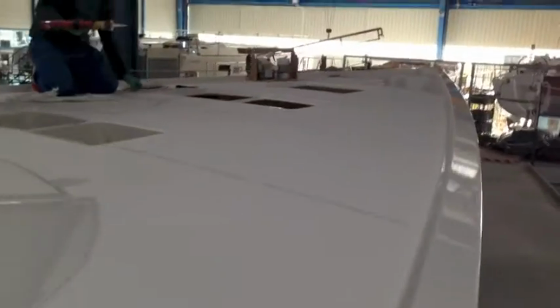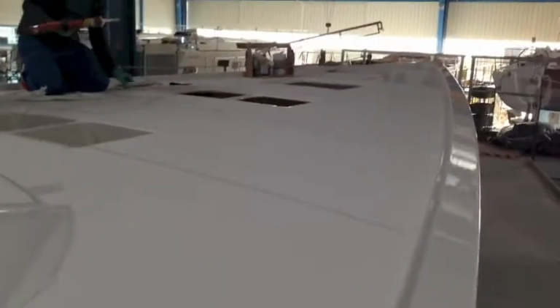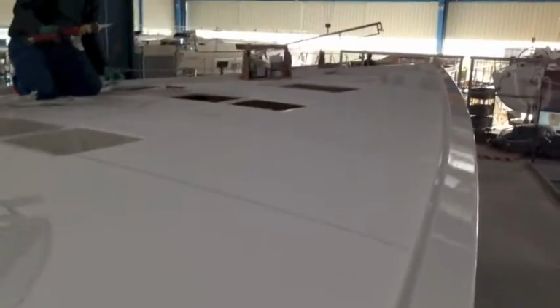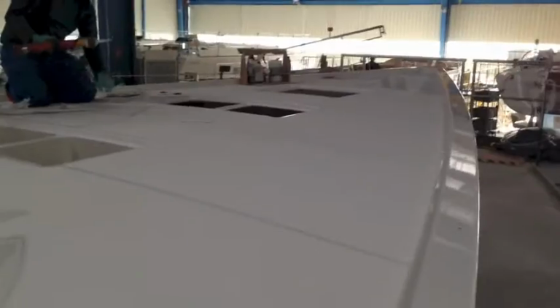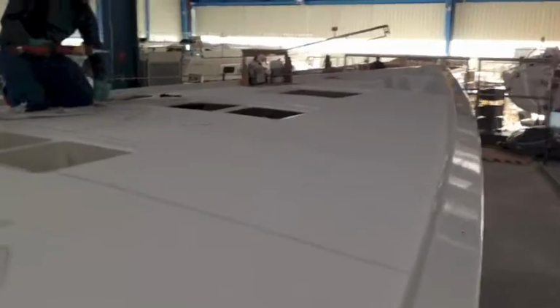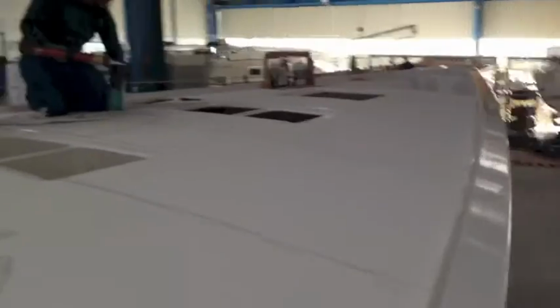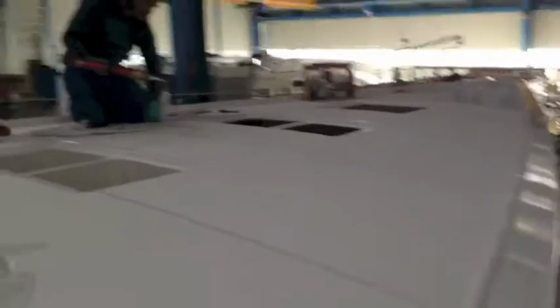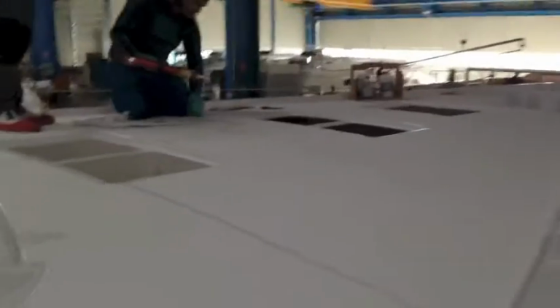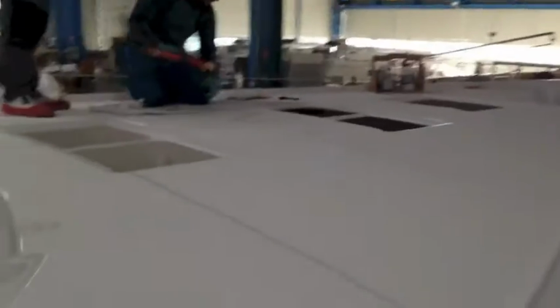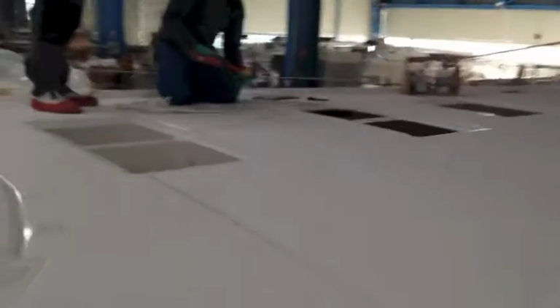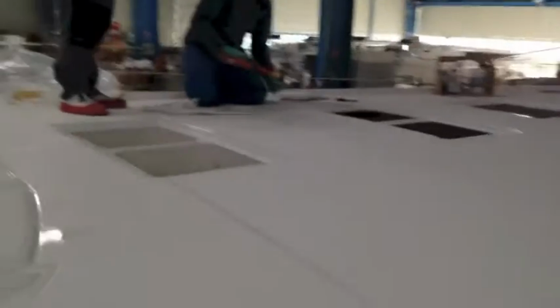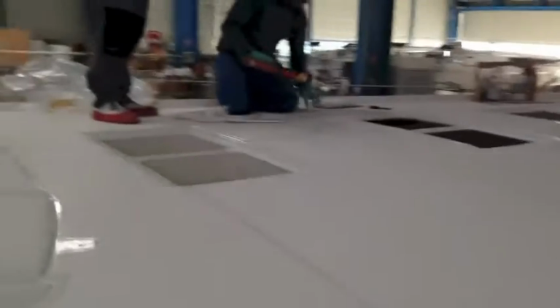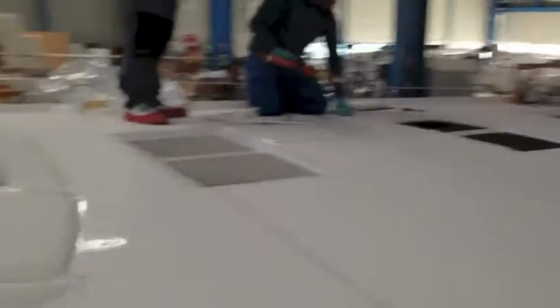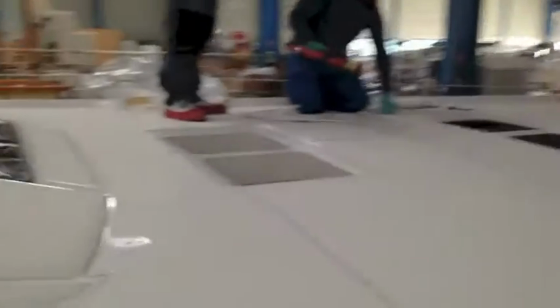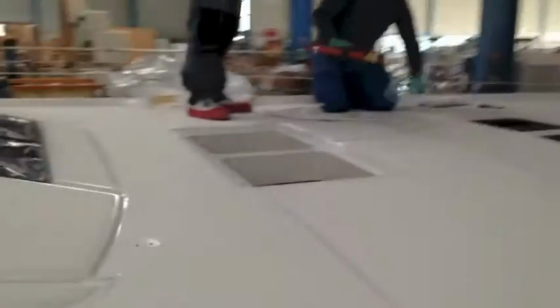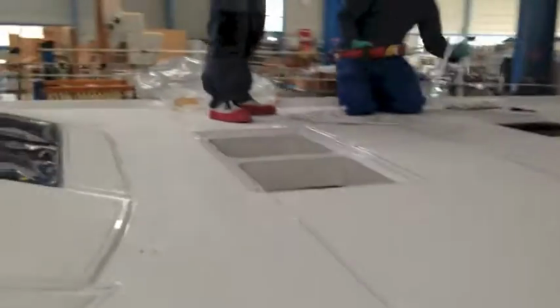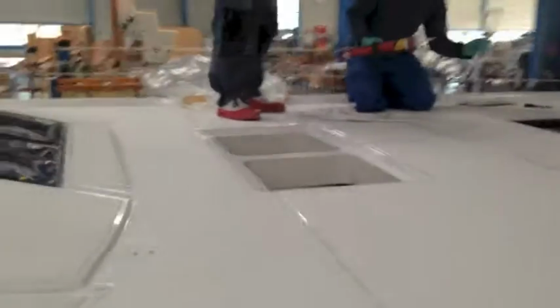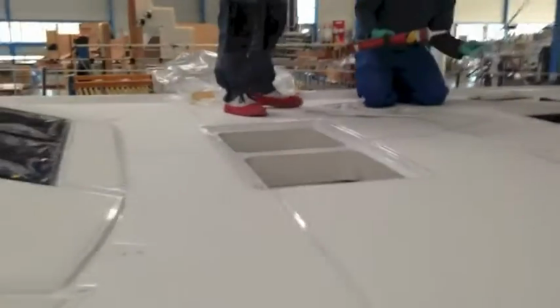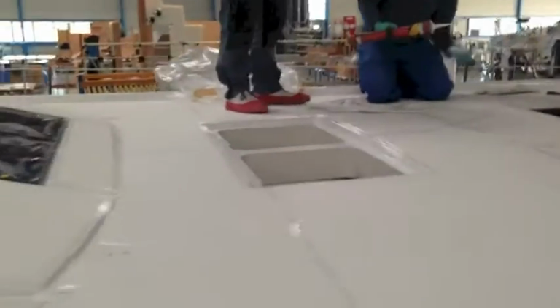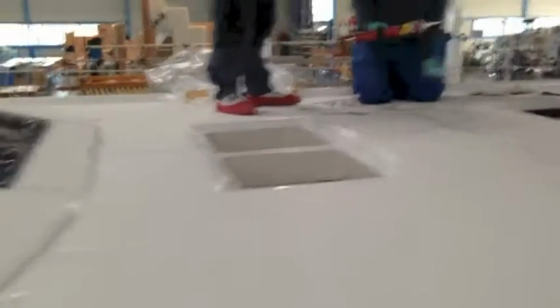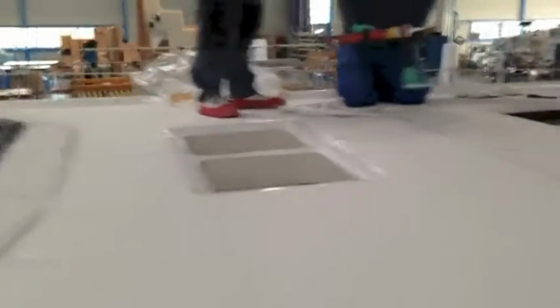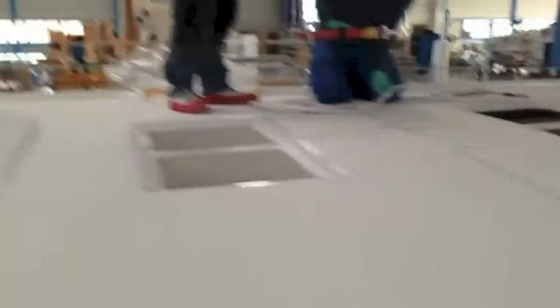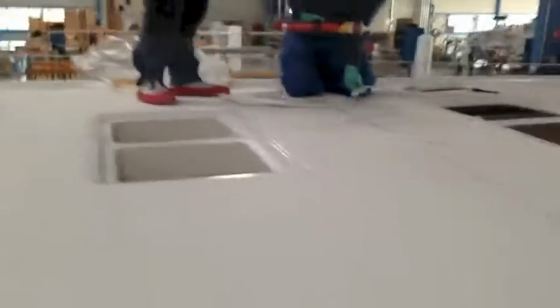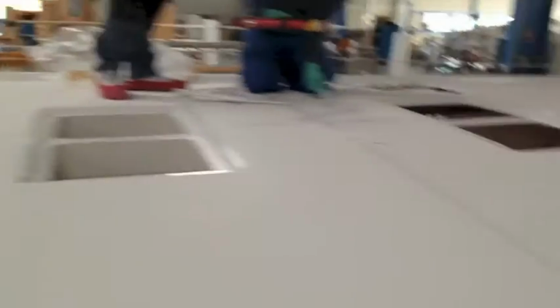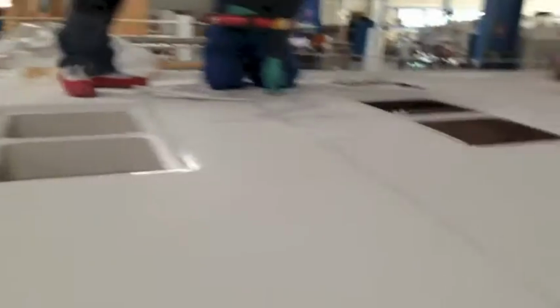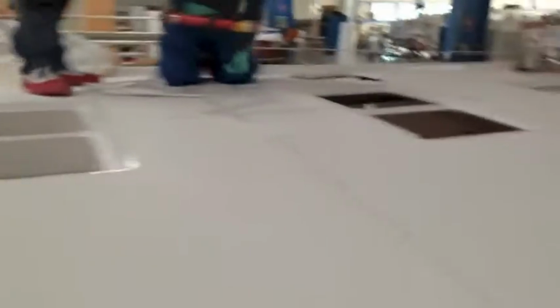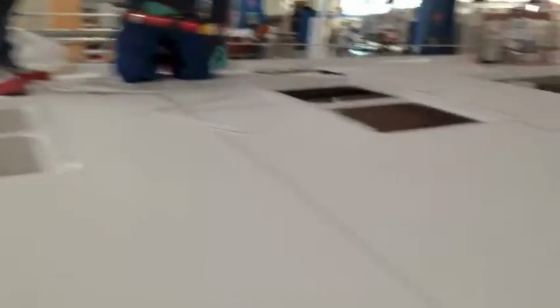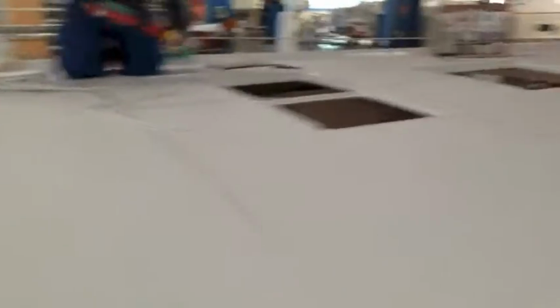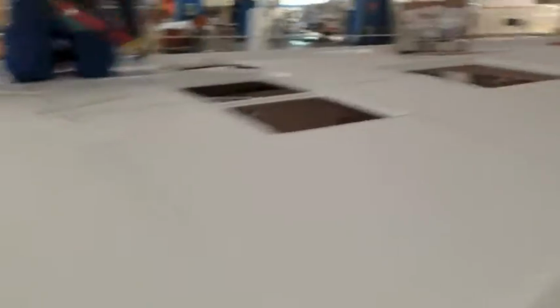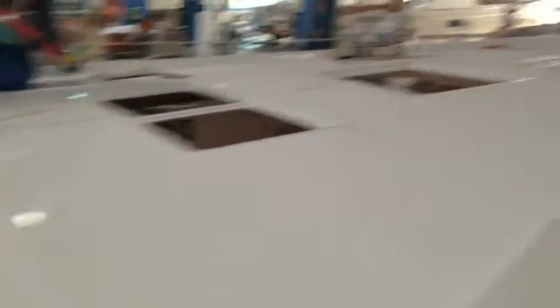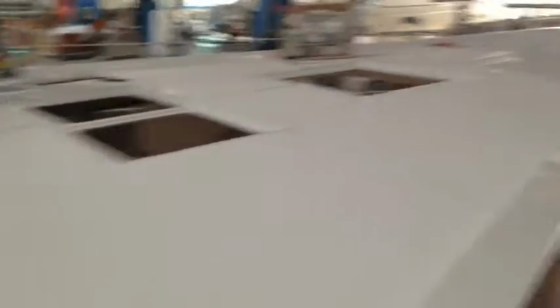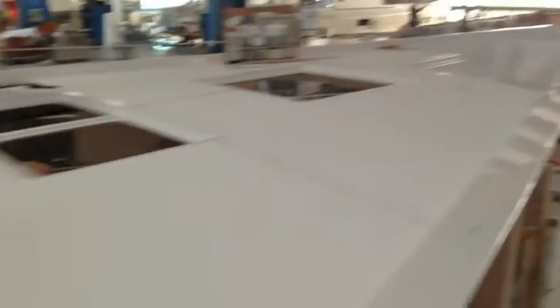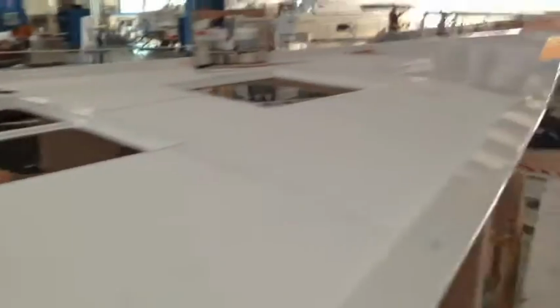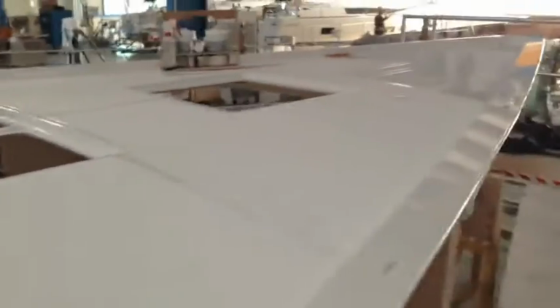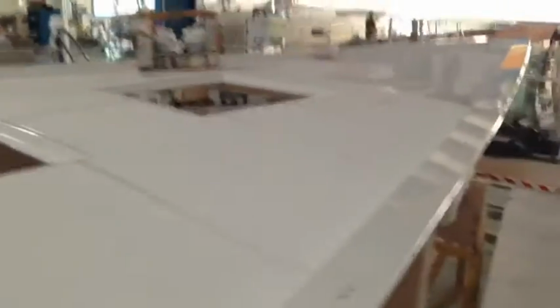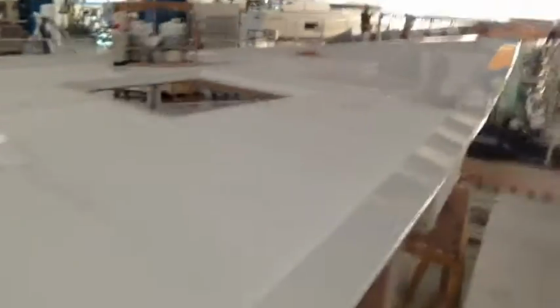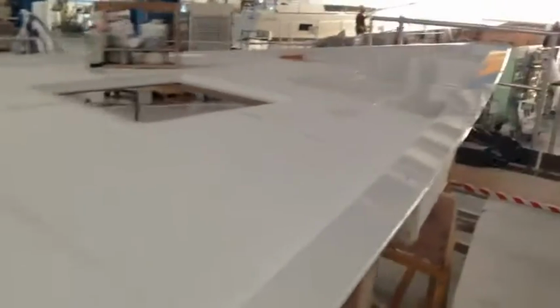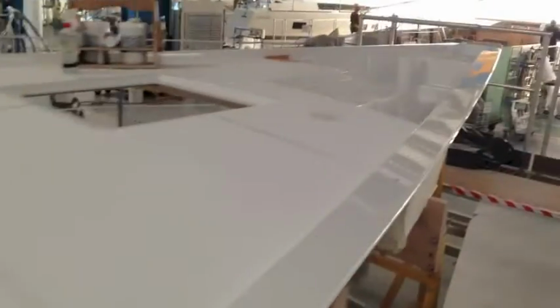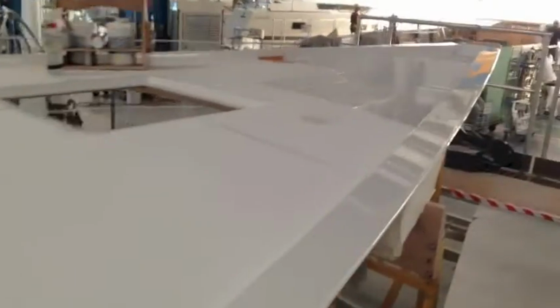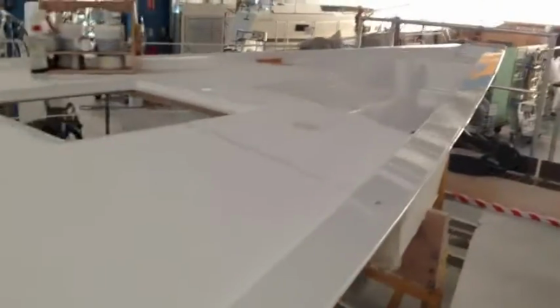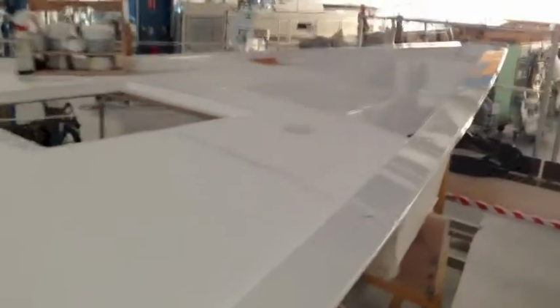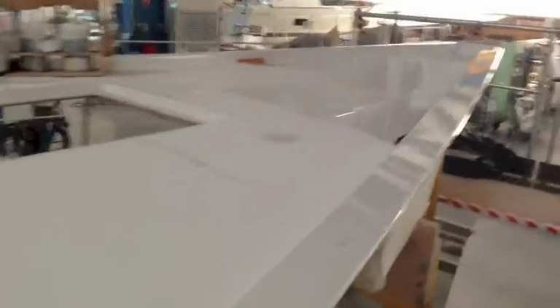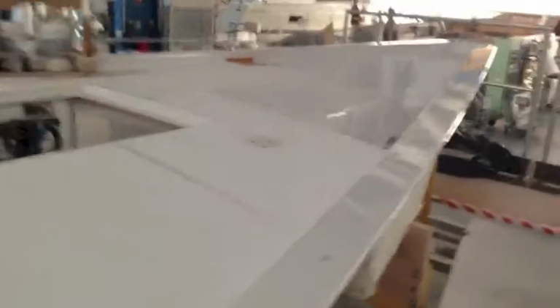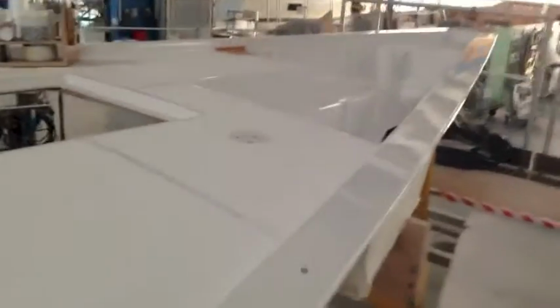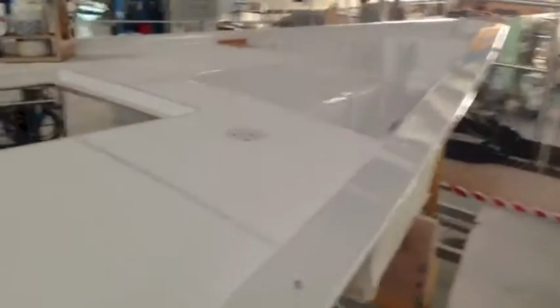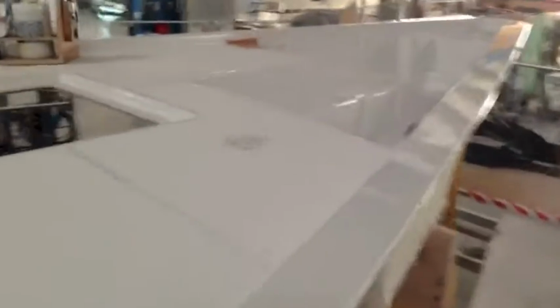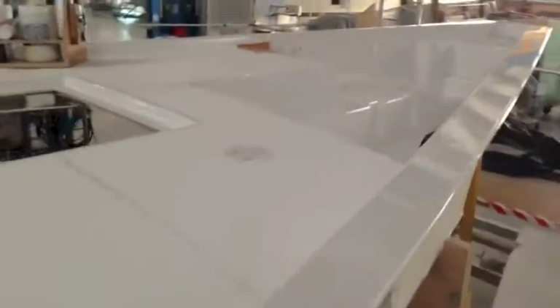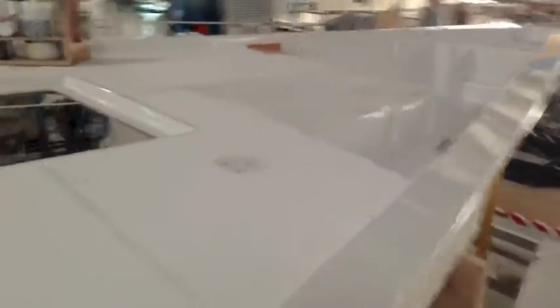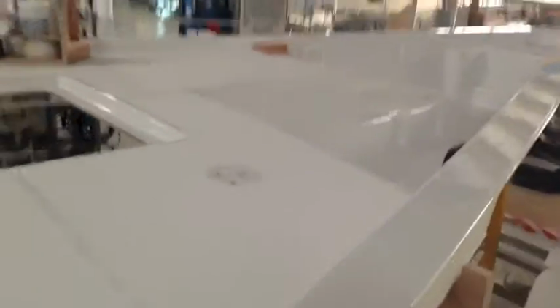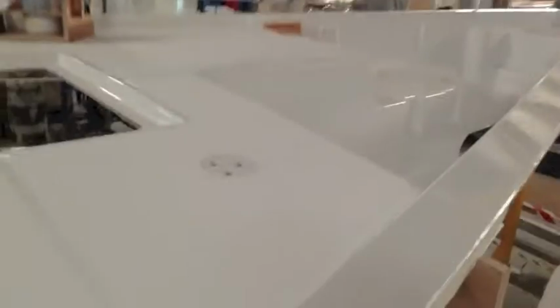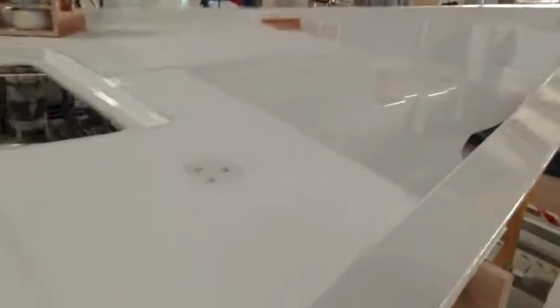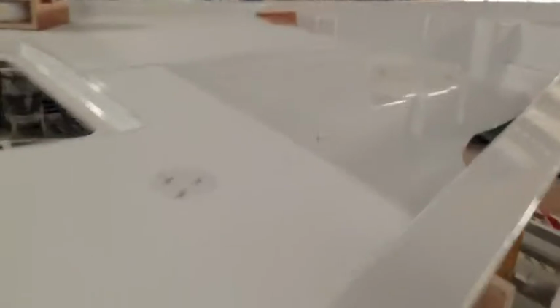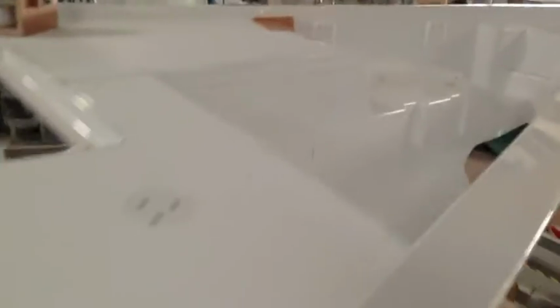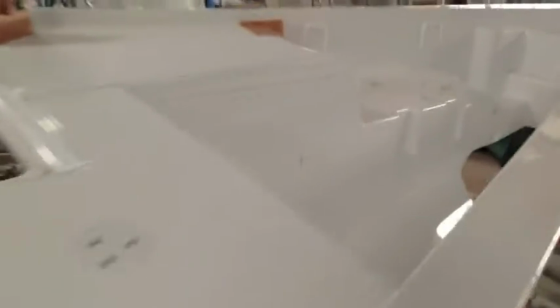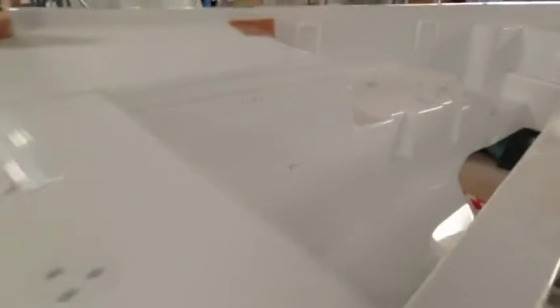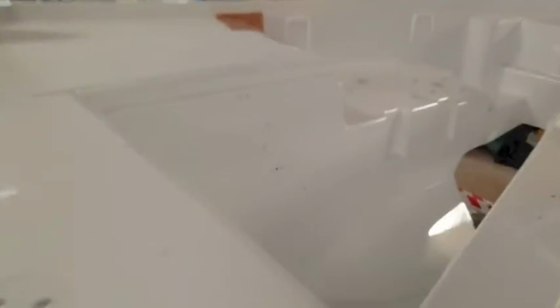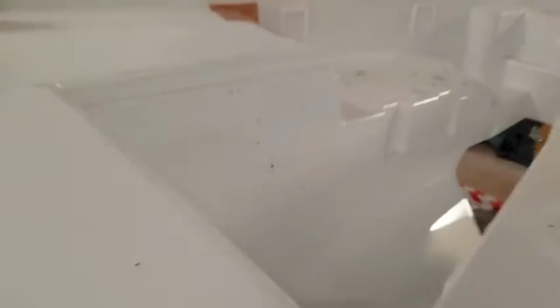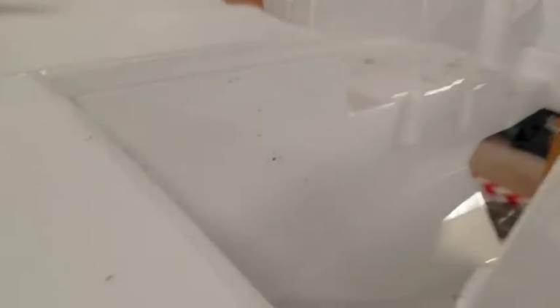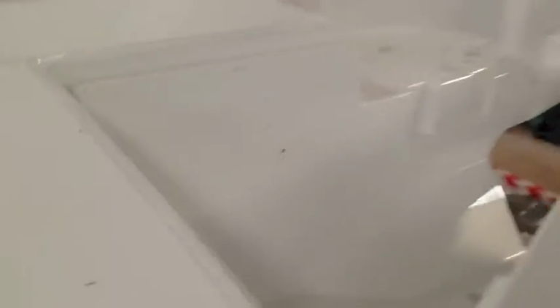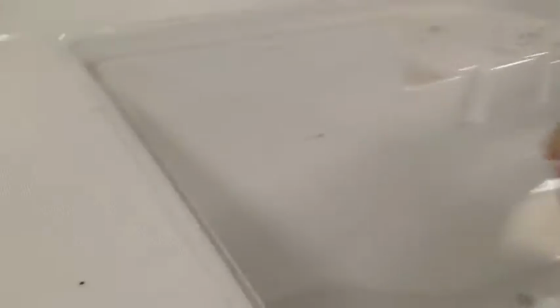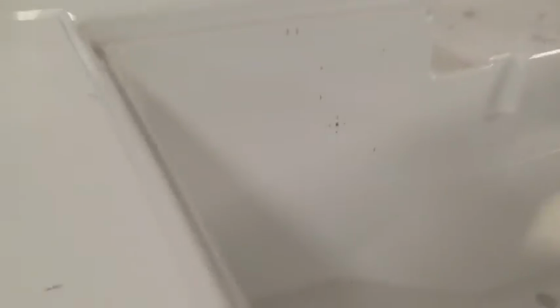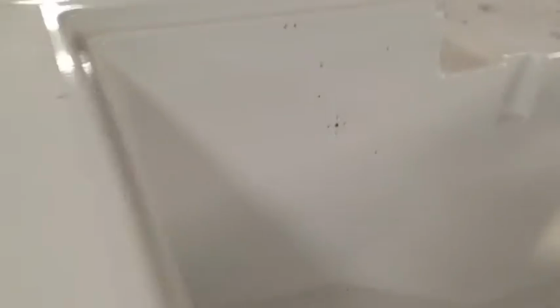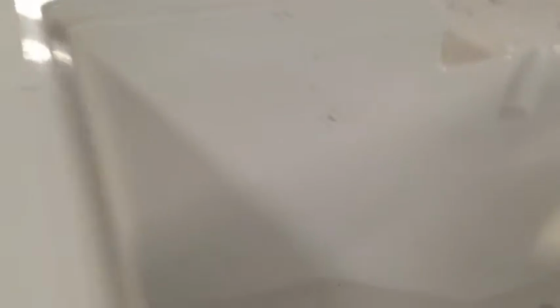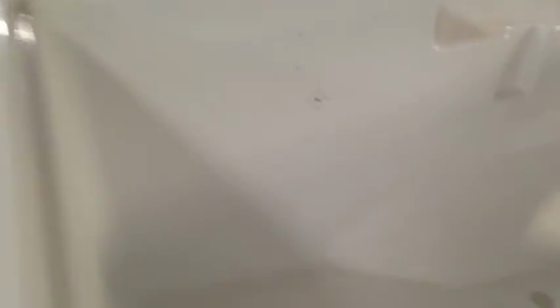This is an incredible foredeck here. And an anchor locker.